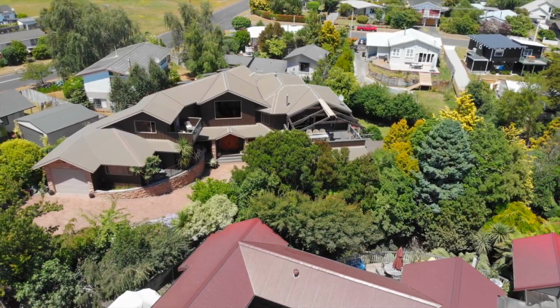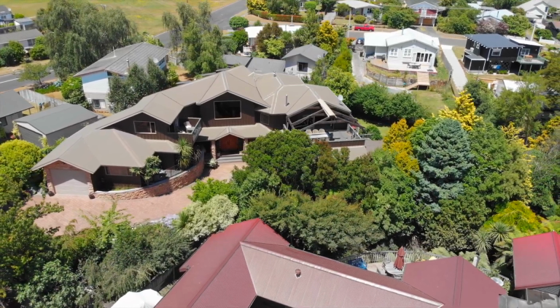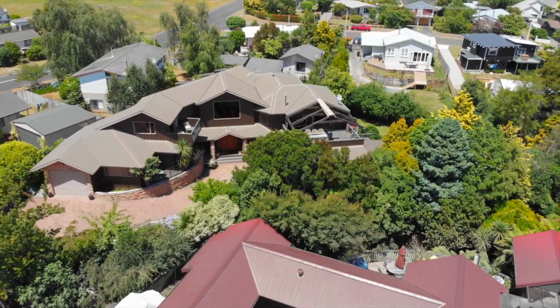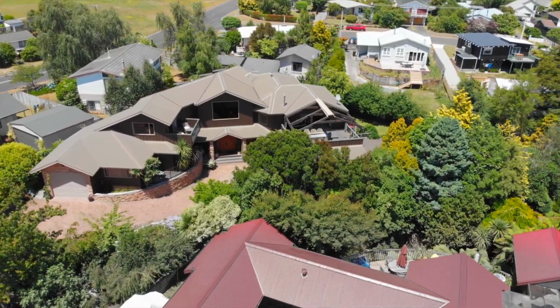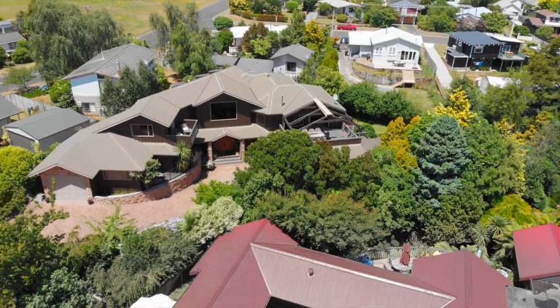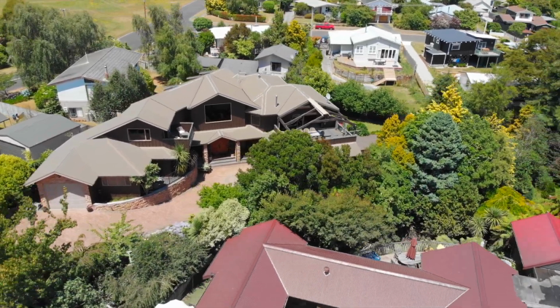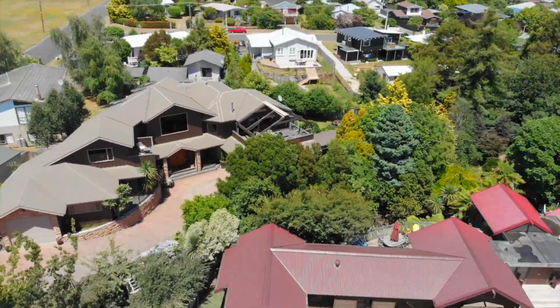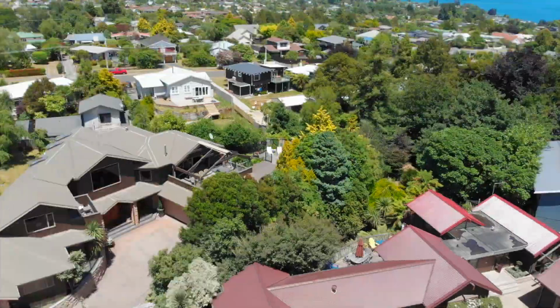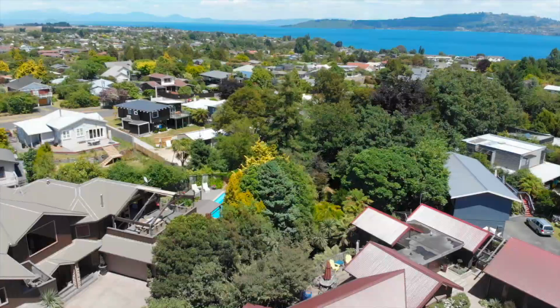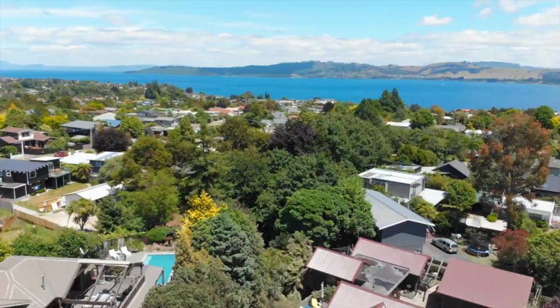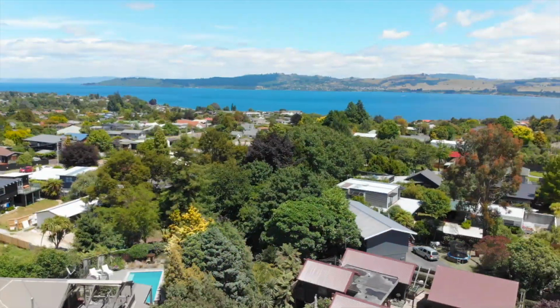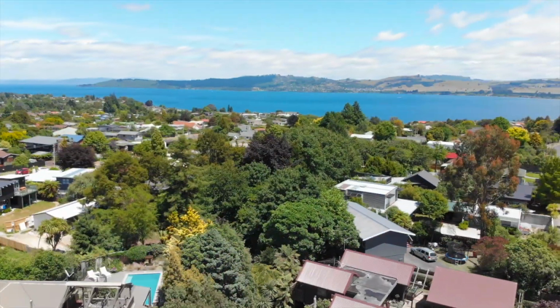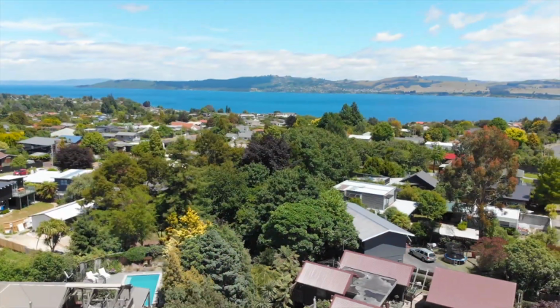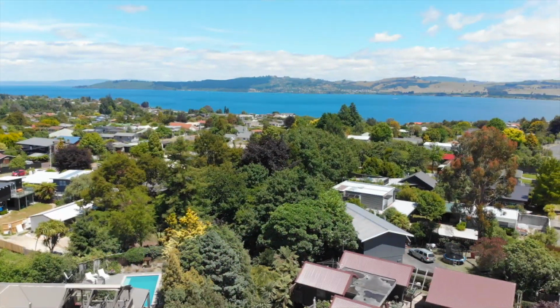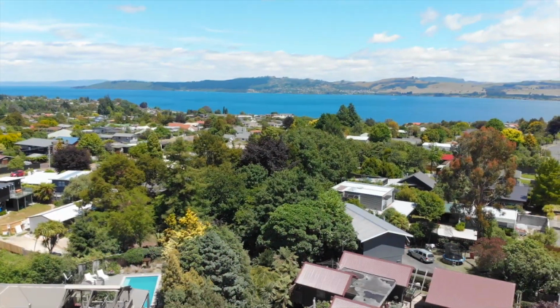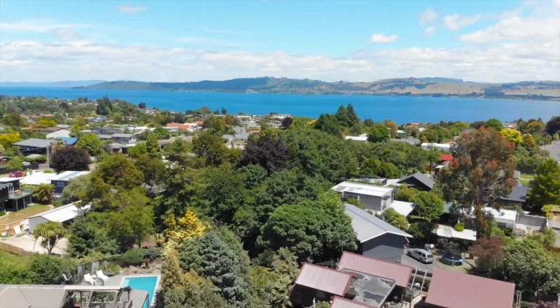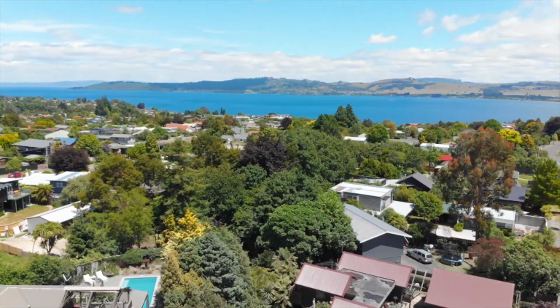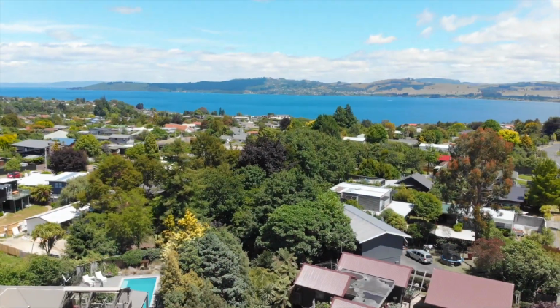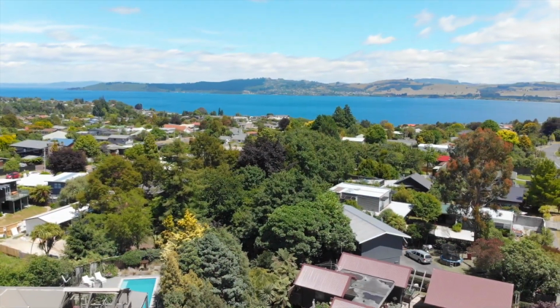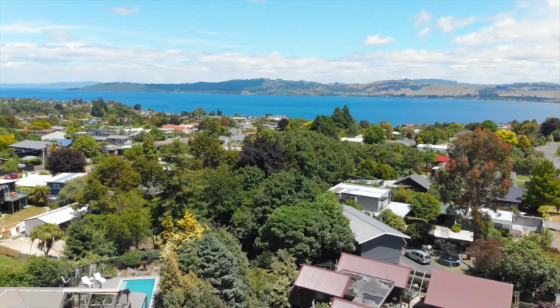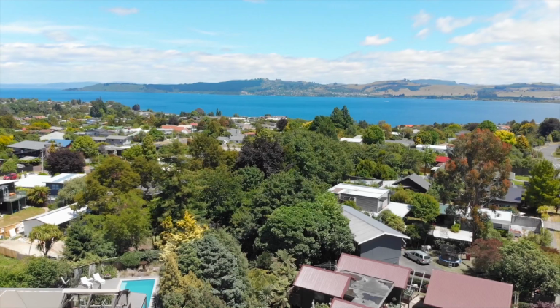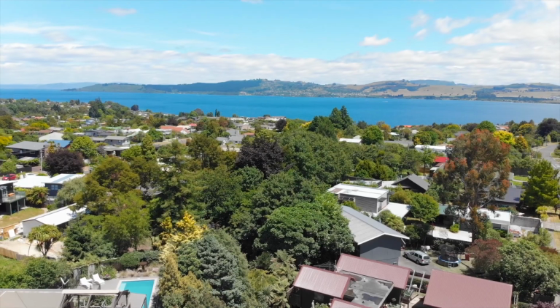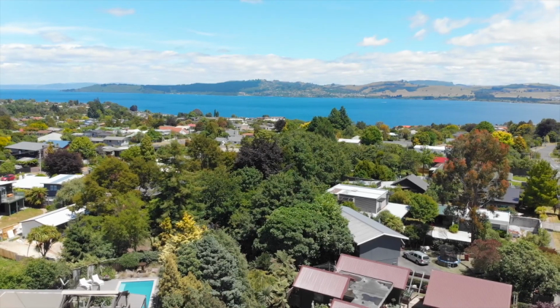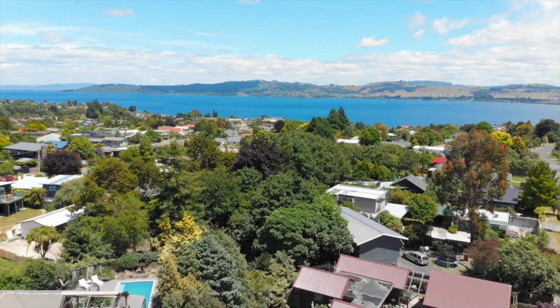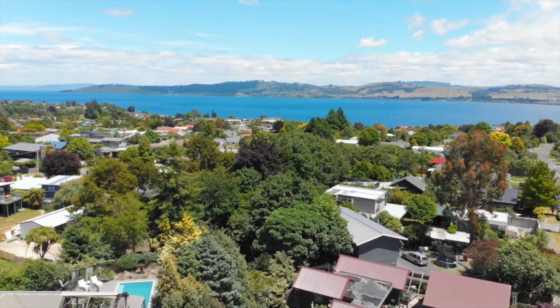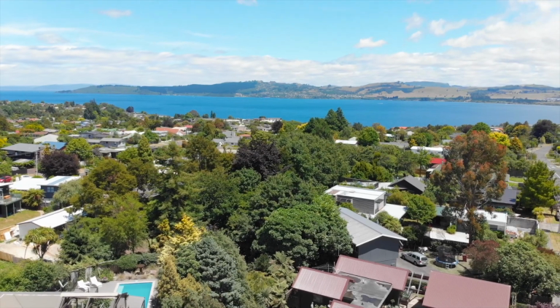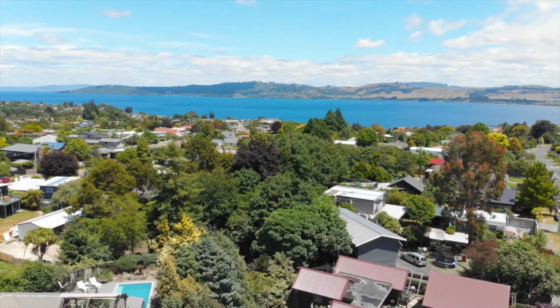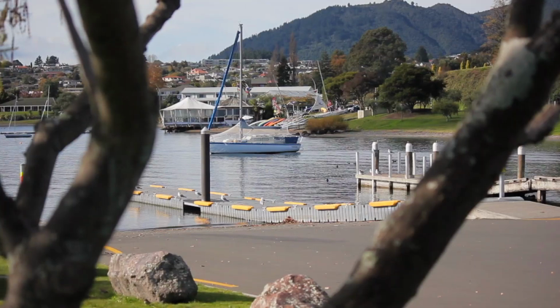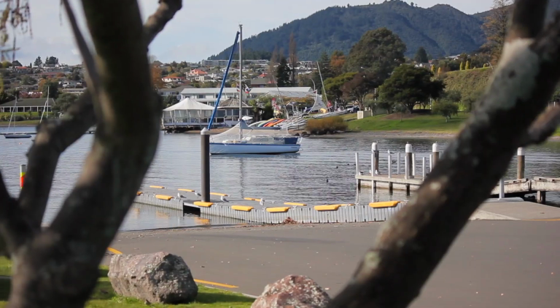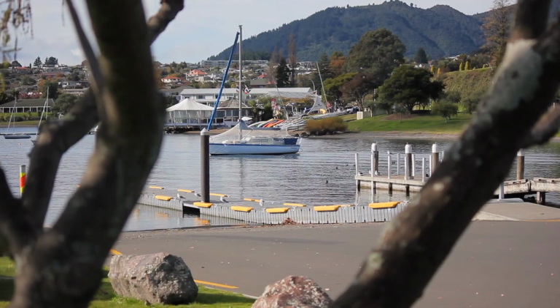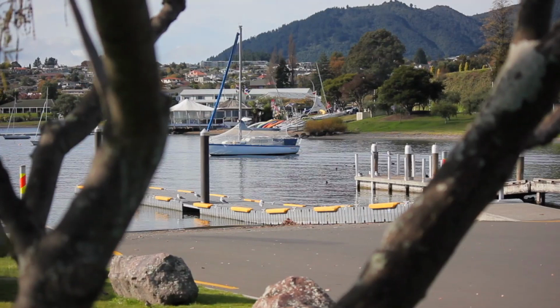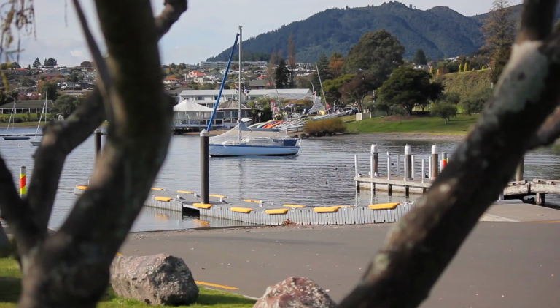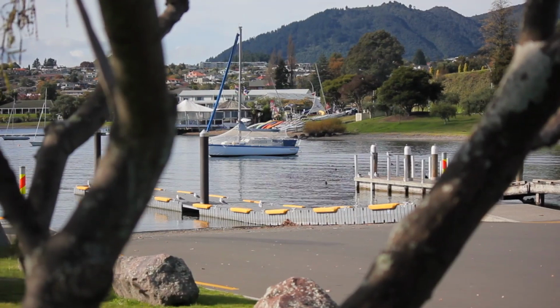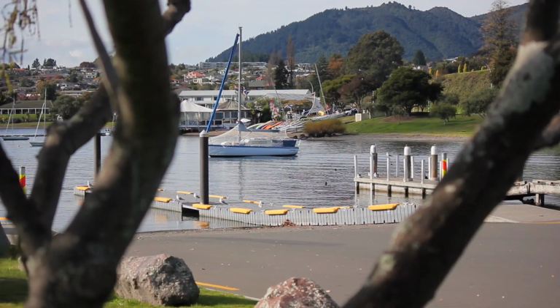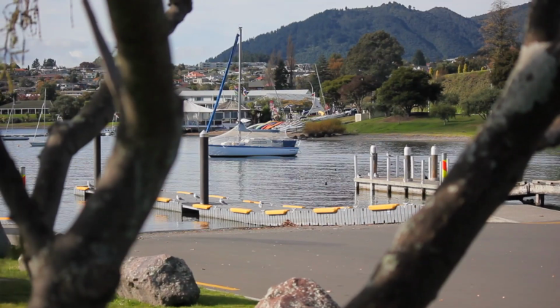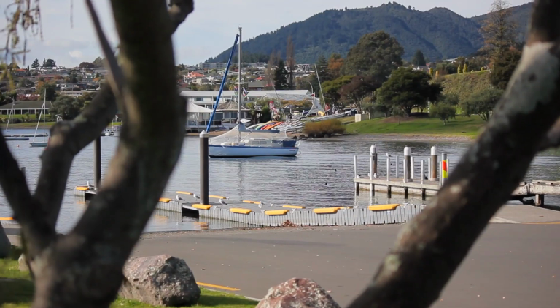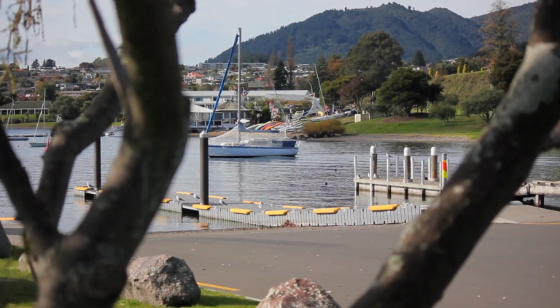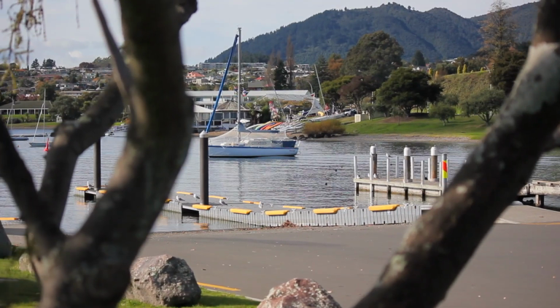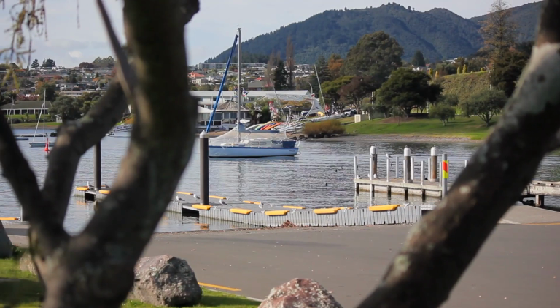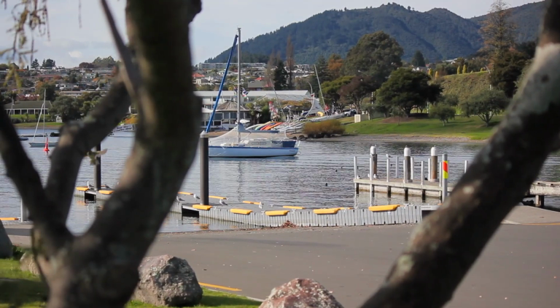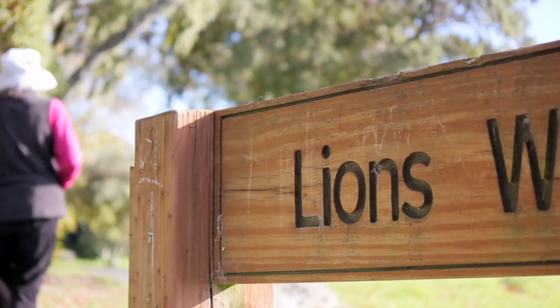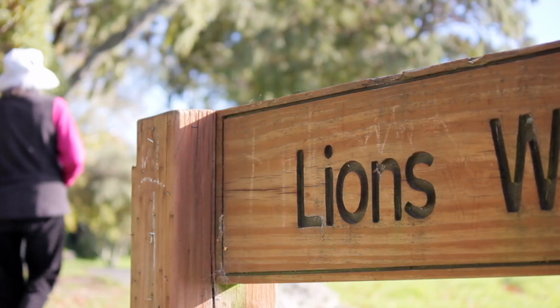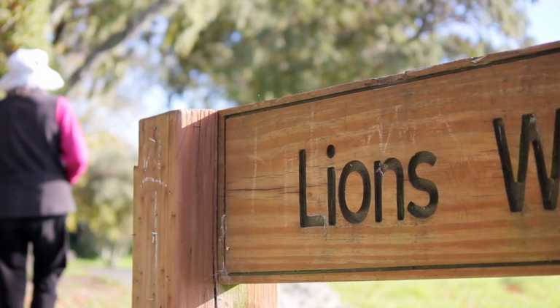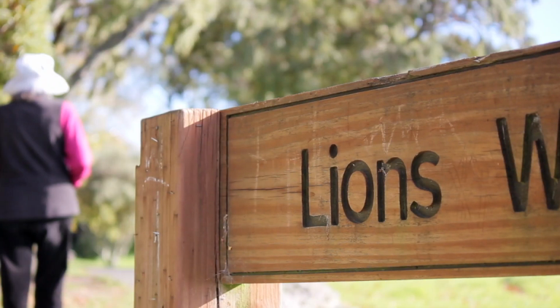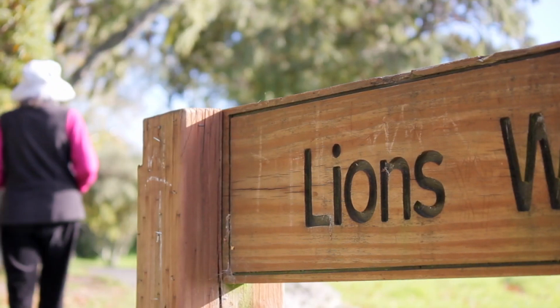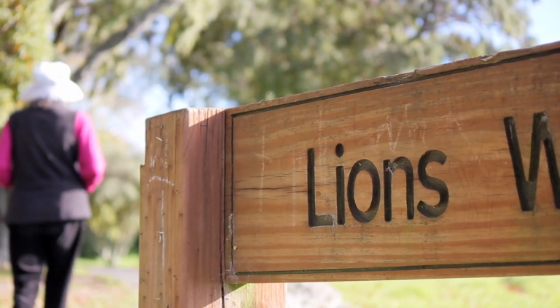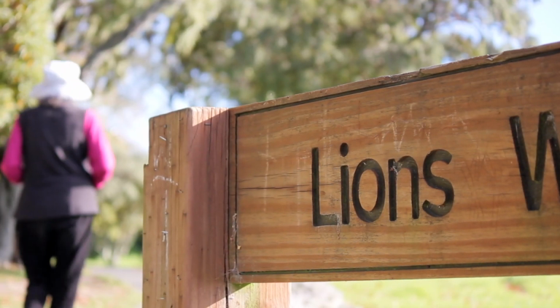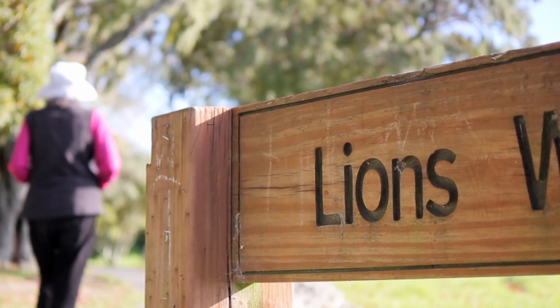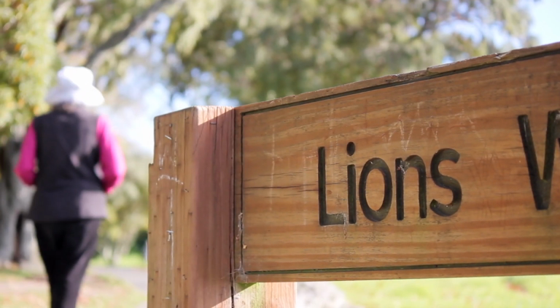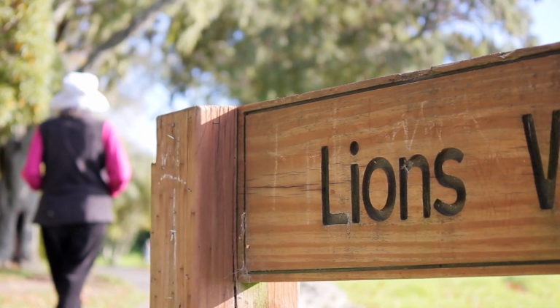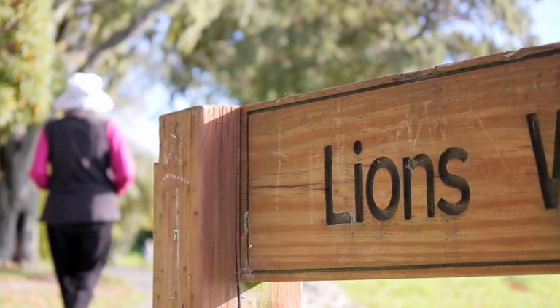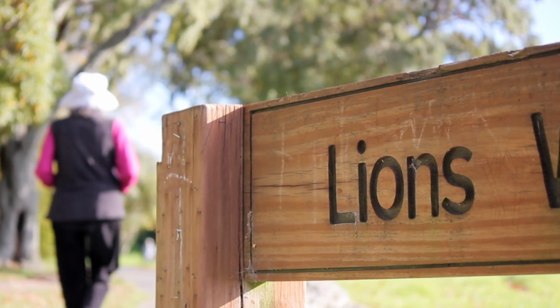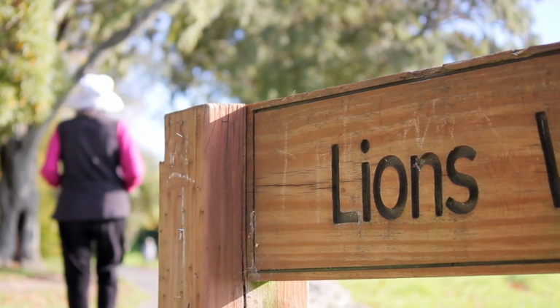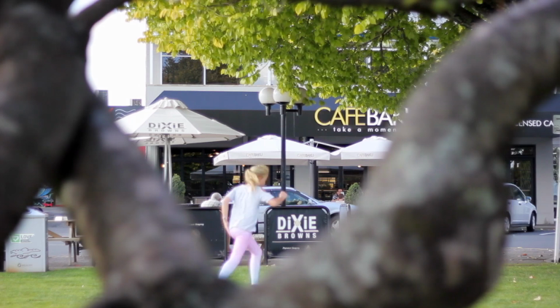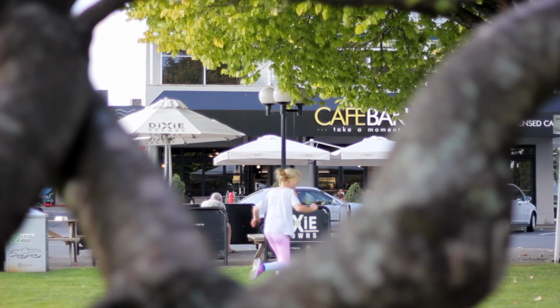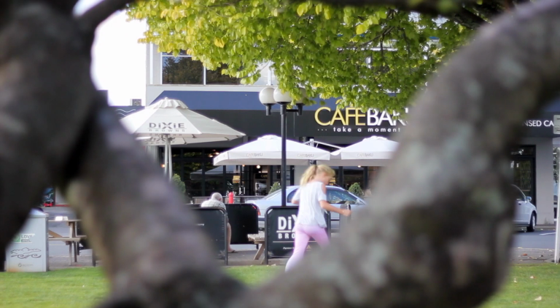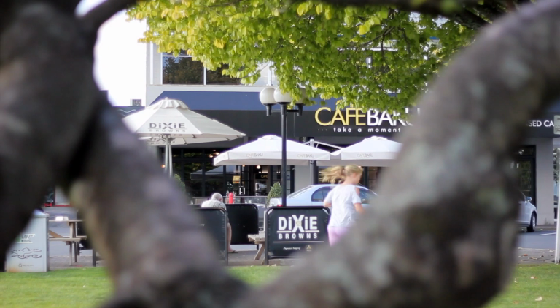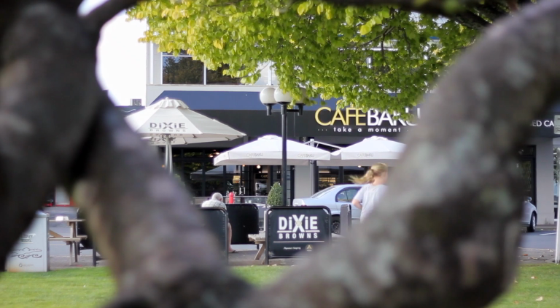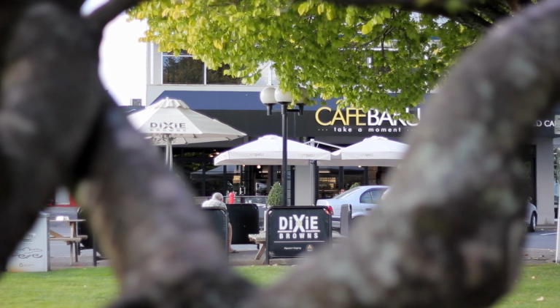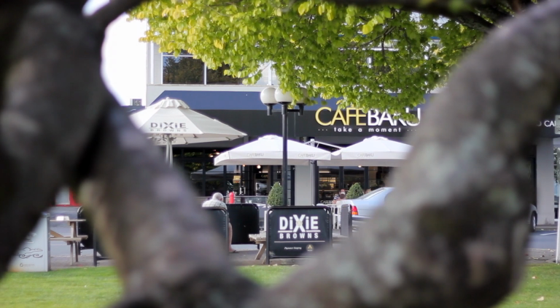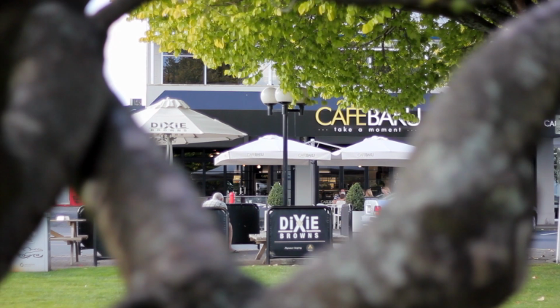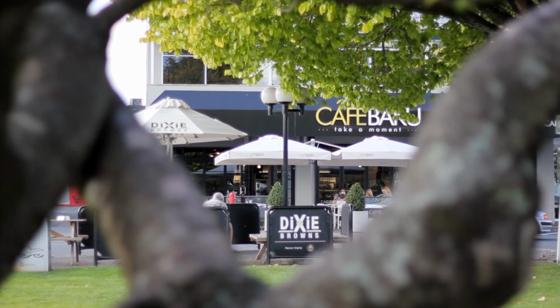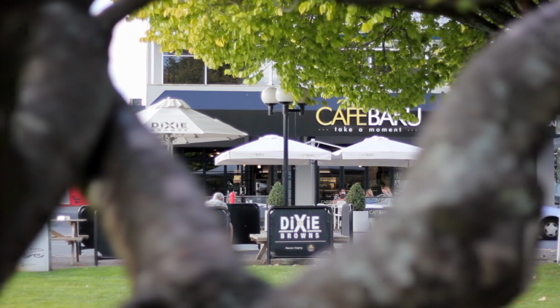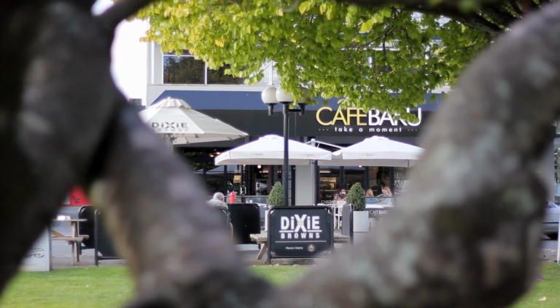Situated just a few minutes from Two and Three Mile Bay boat ramps and the famous Lions Walk, you're only moments from town.